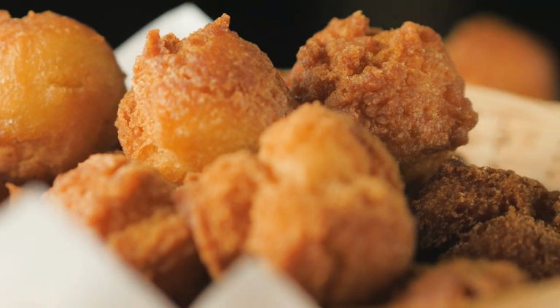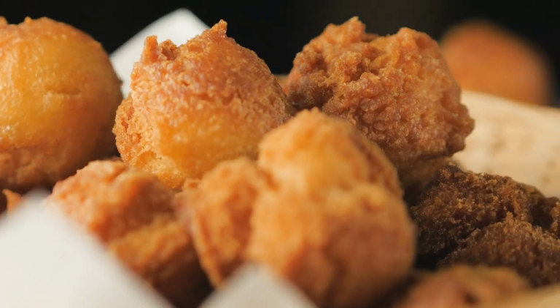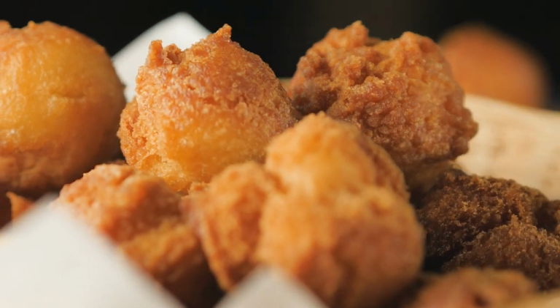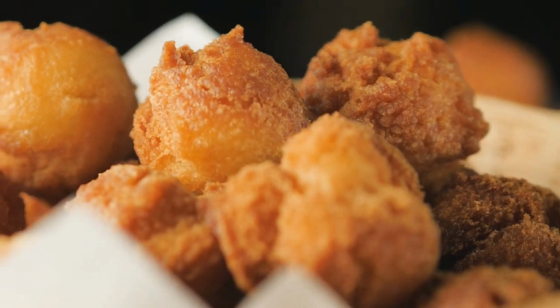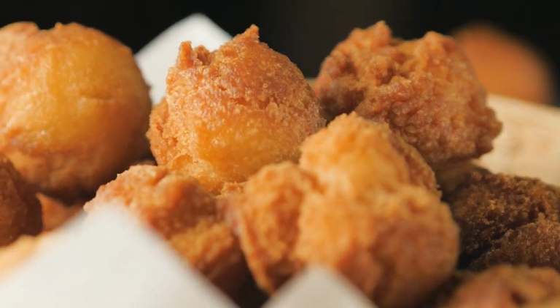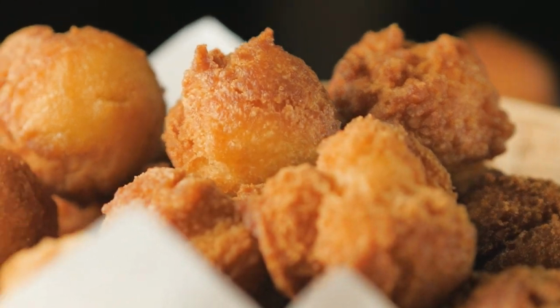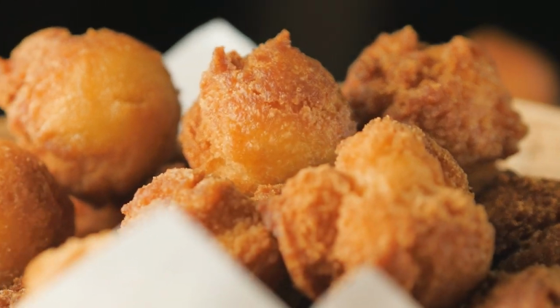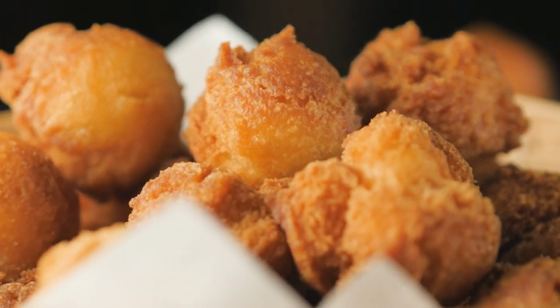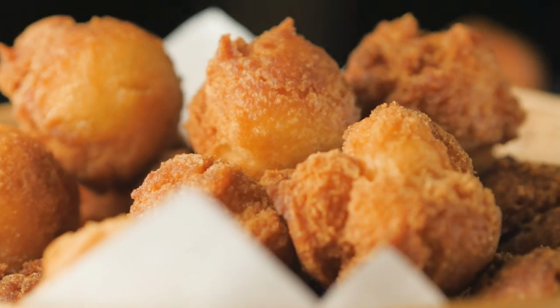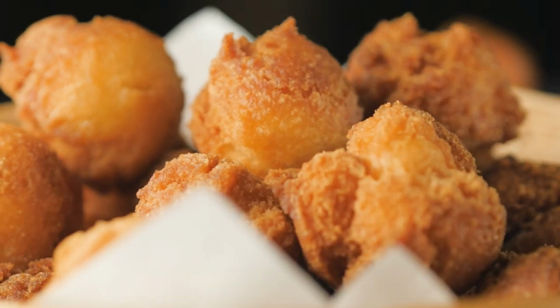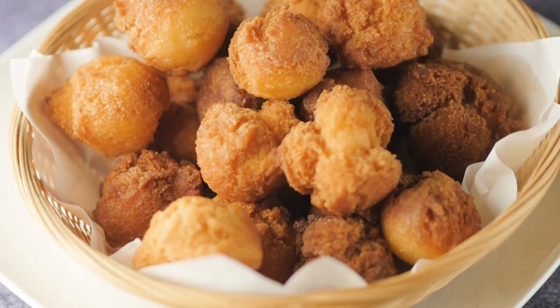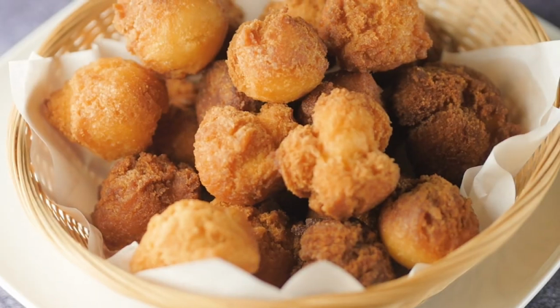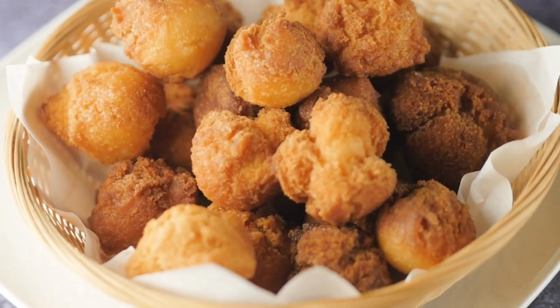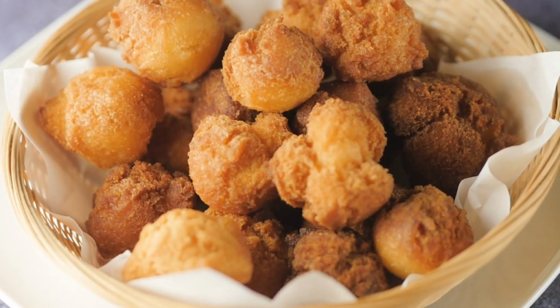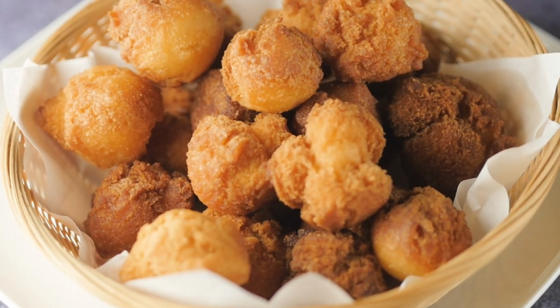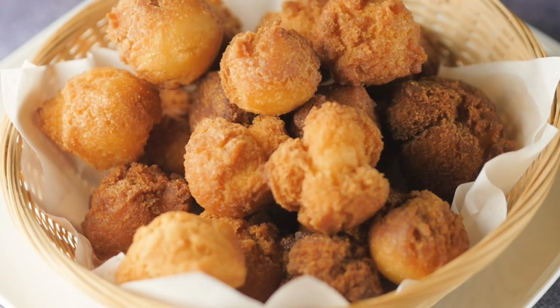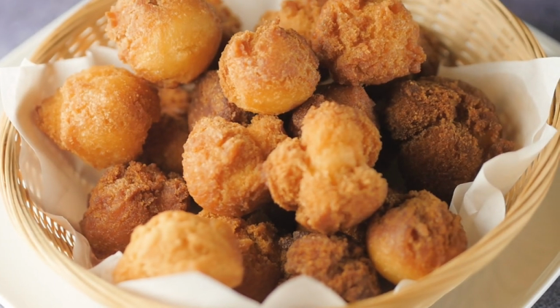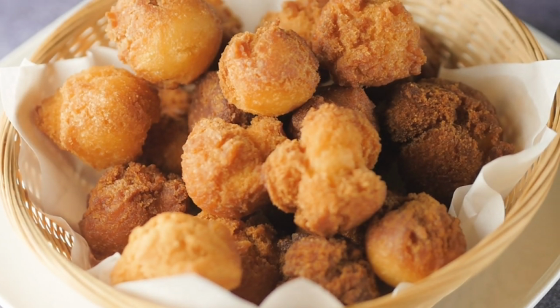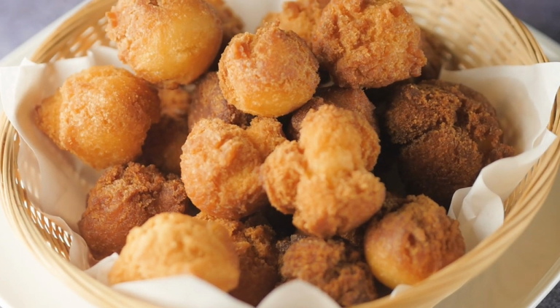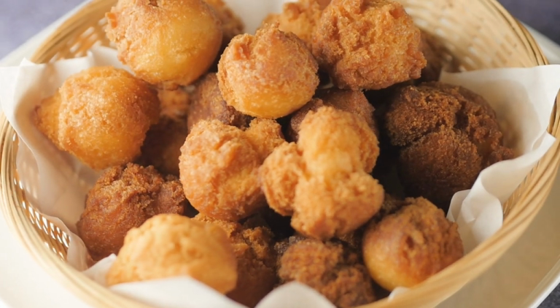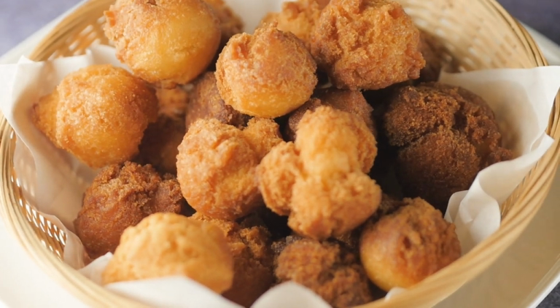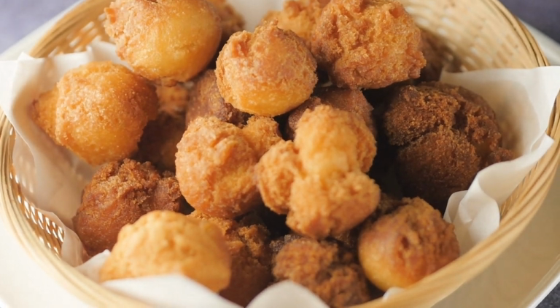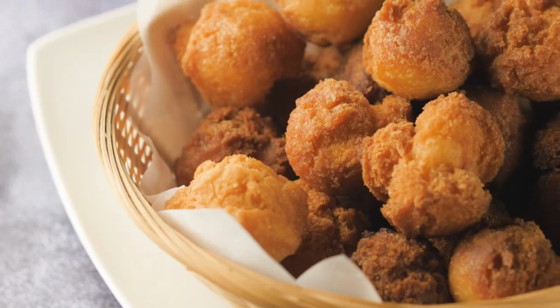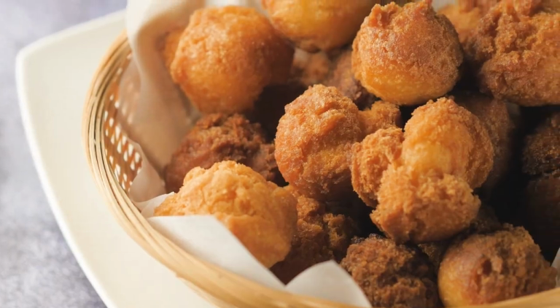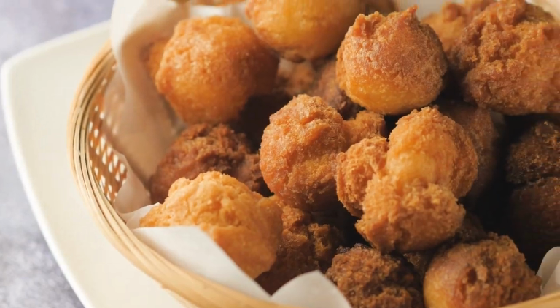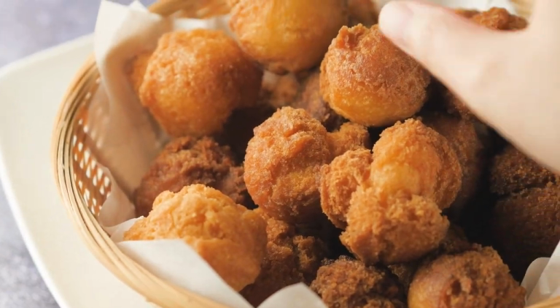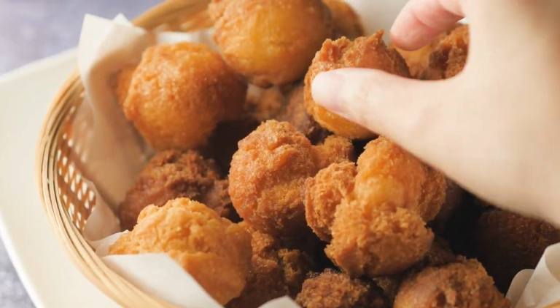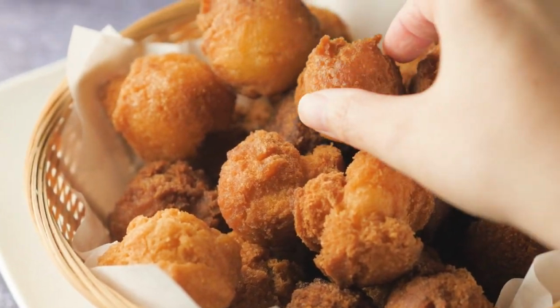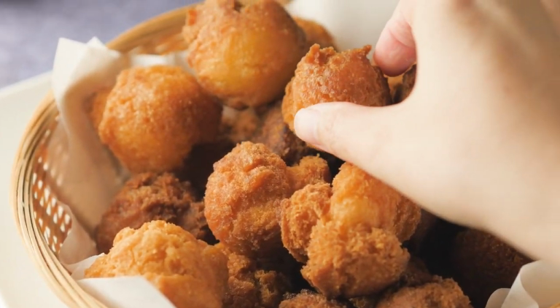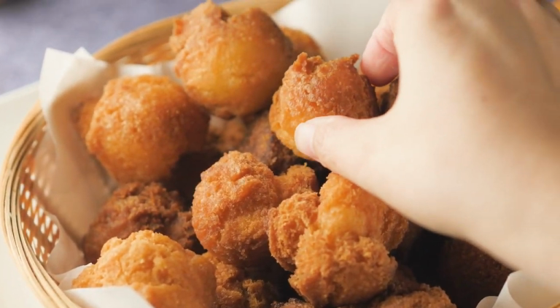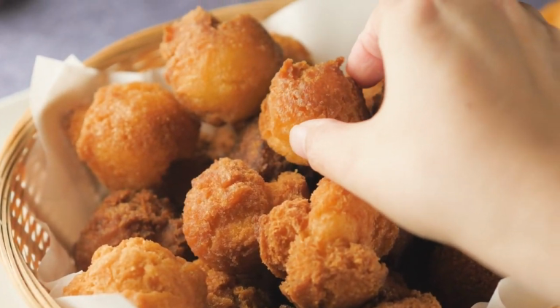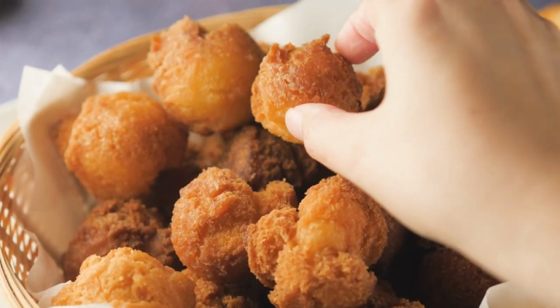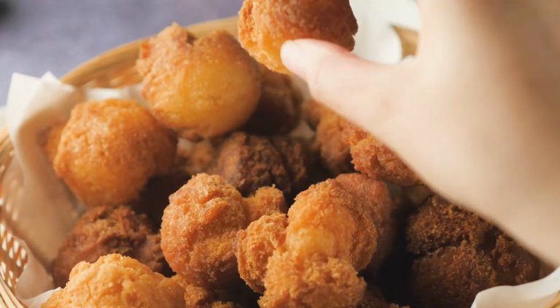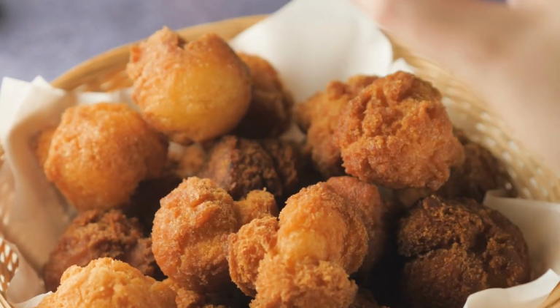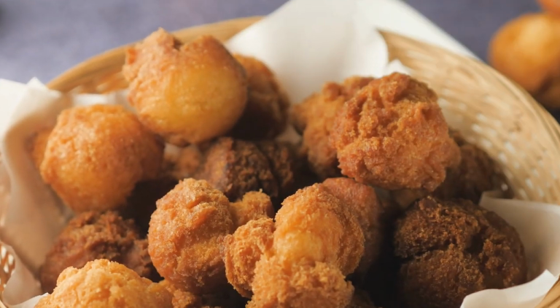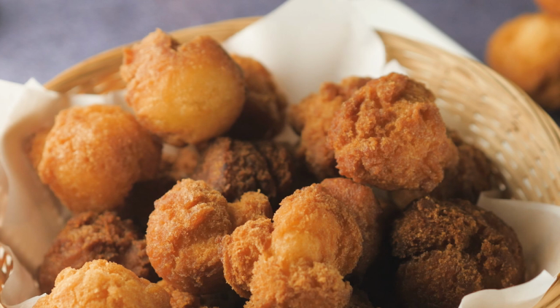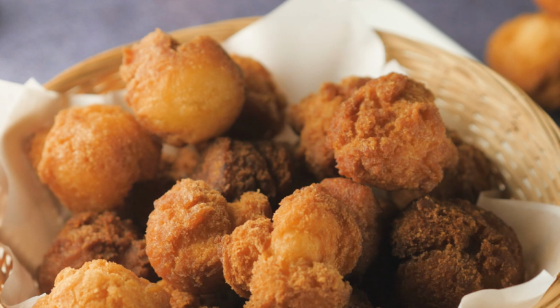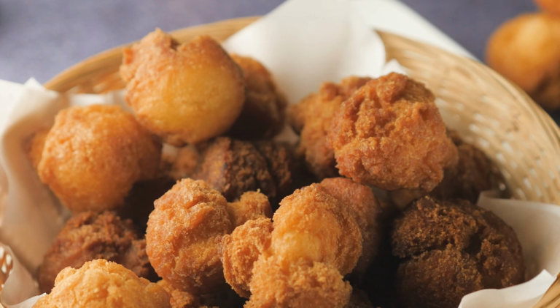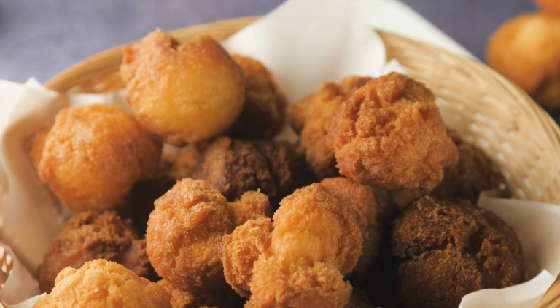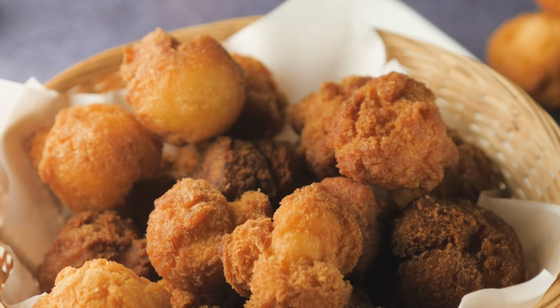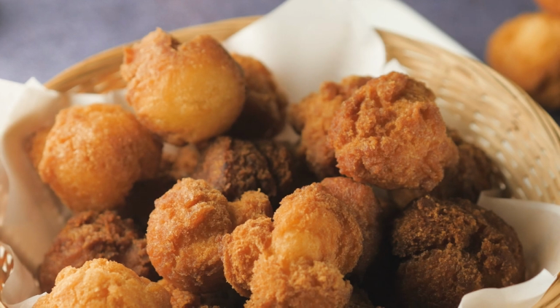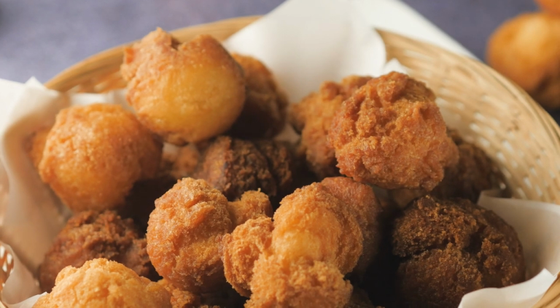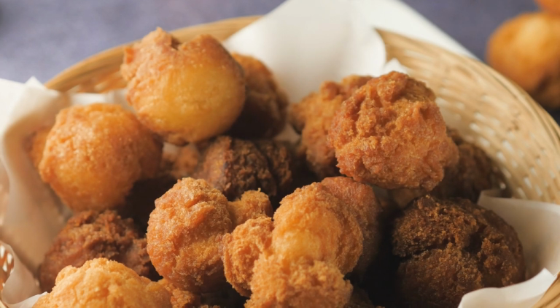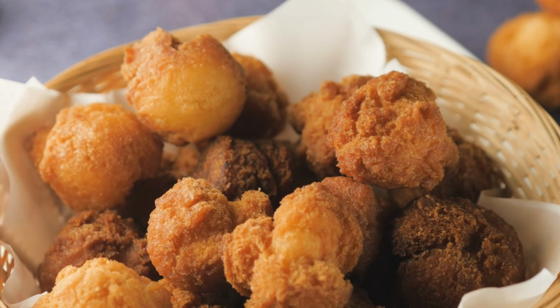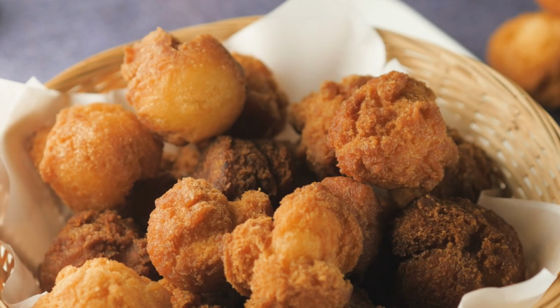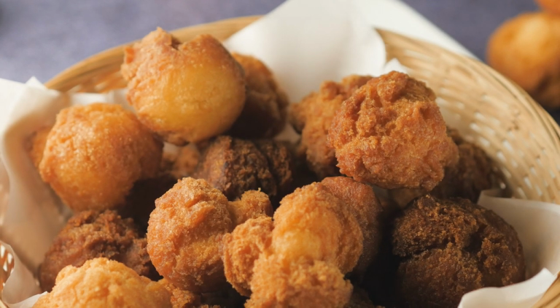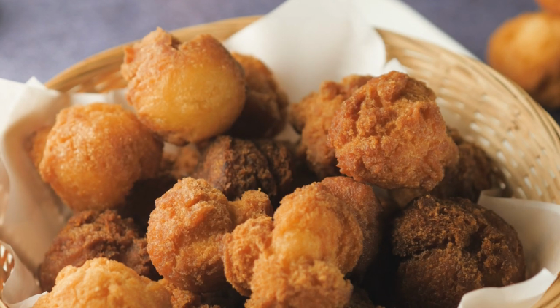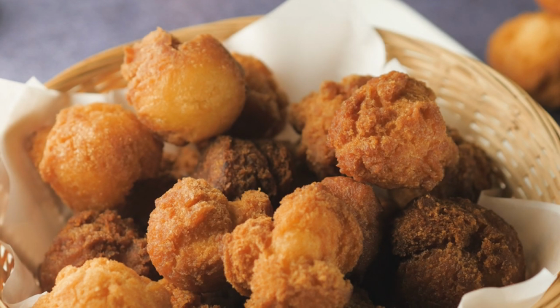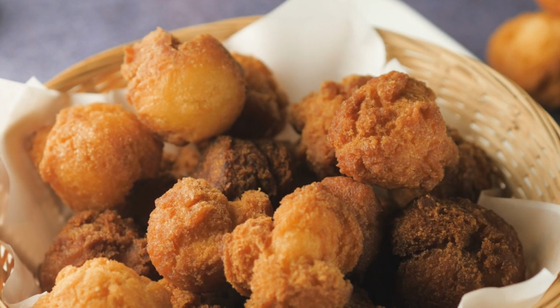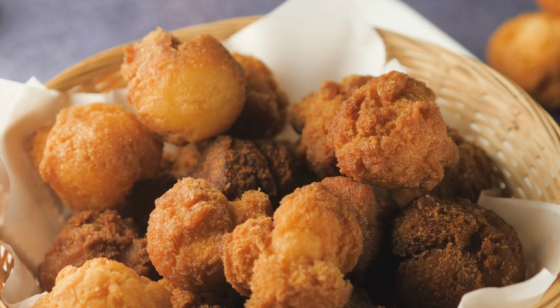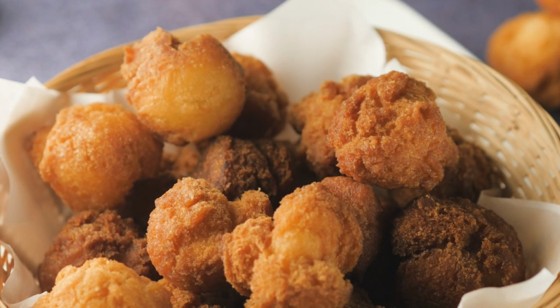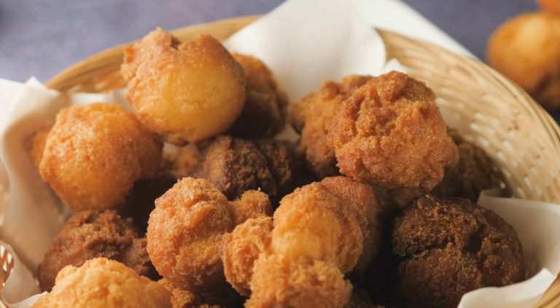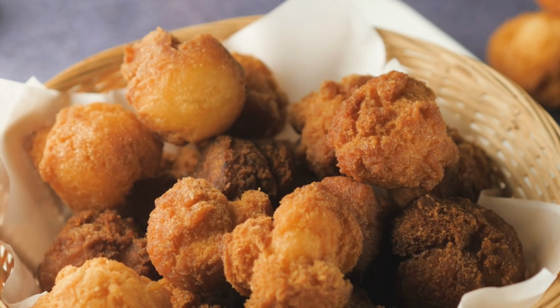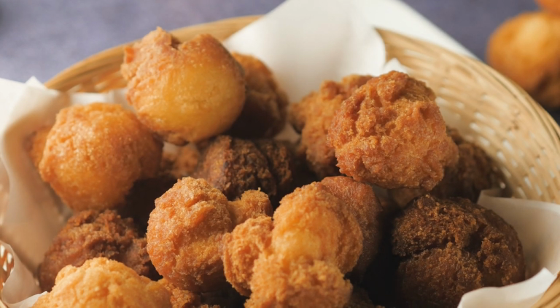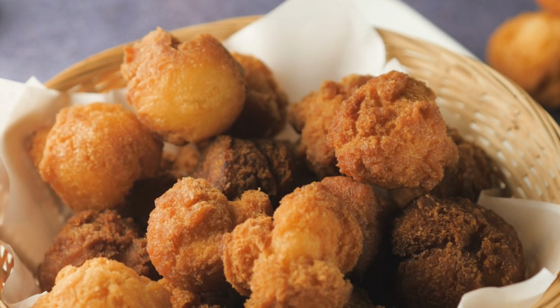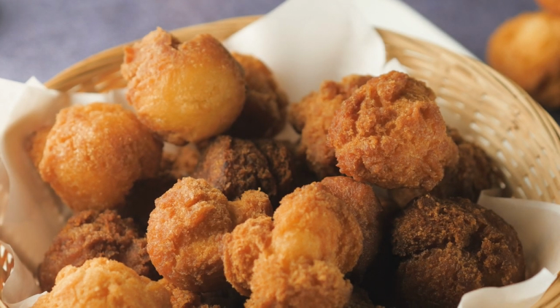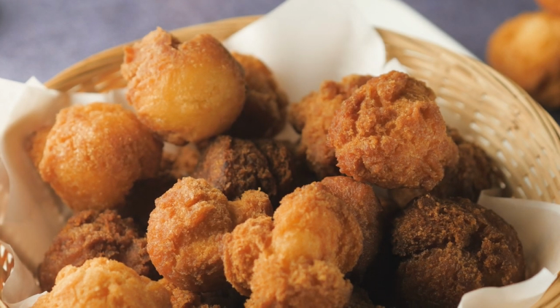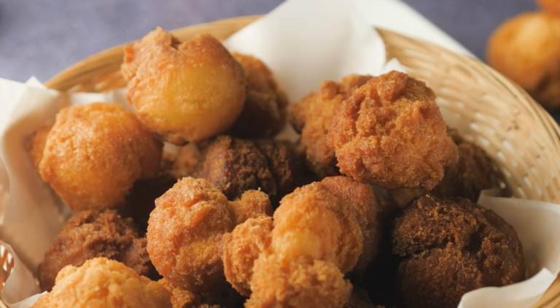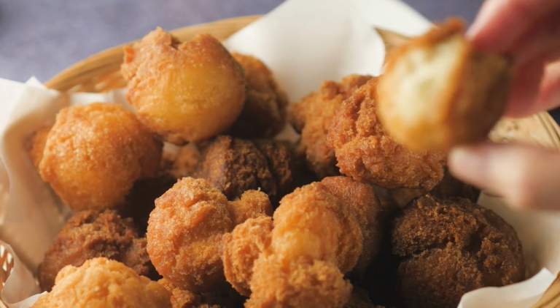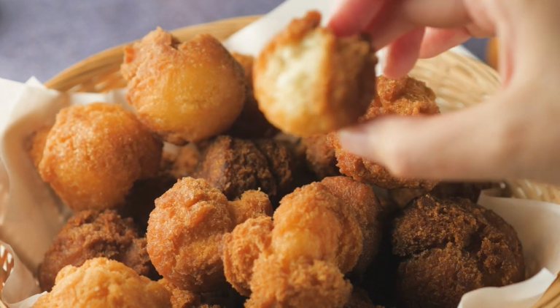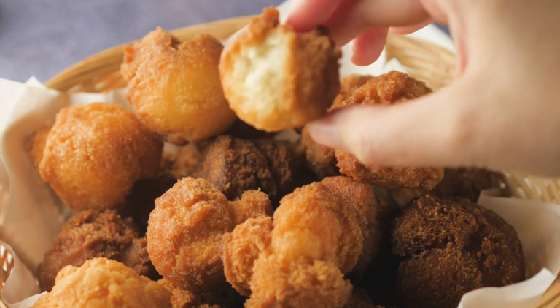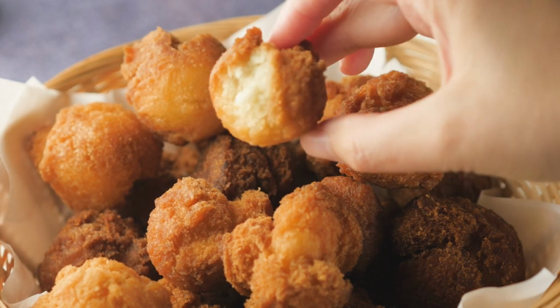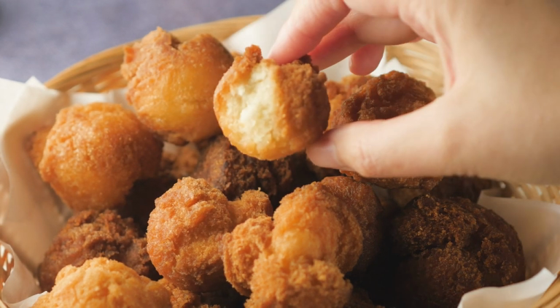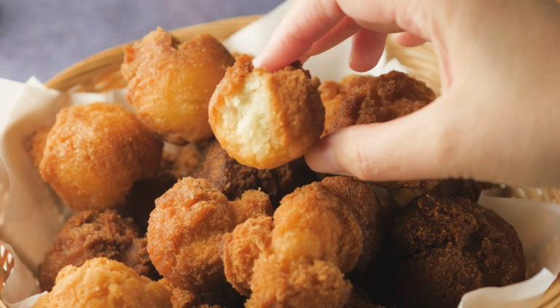If you enjoyed this recipe make sure you subscribe and hit the bell notification so you don't miss any upcoming recipes. Mahalo!